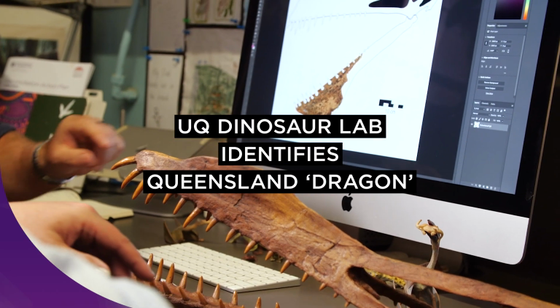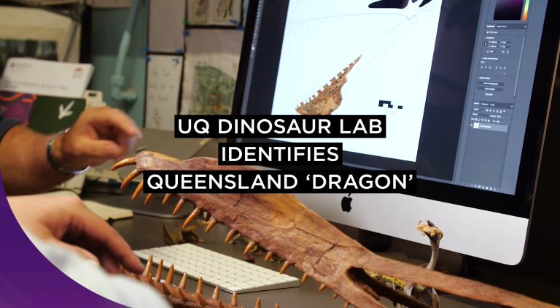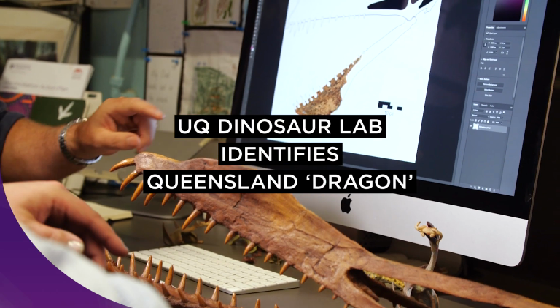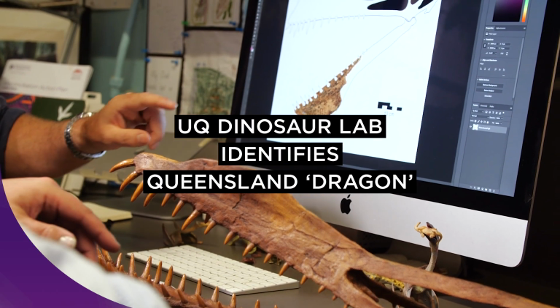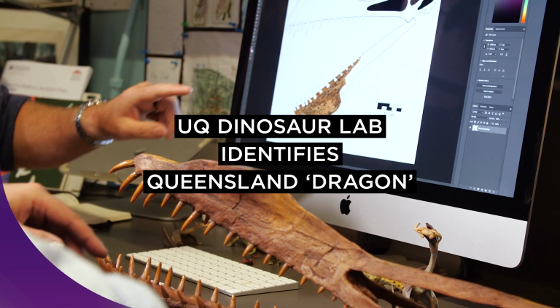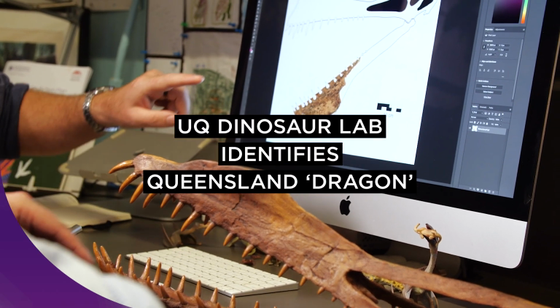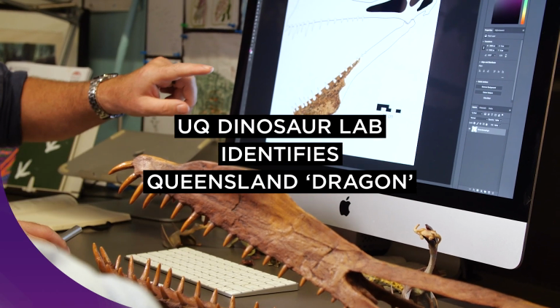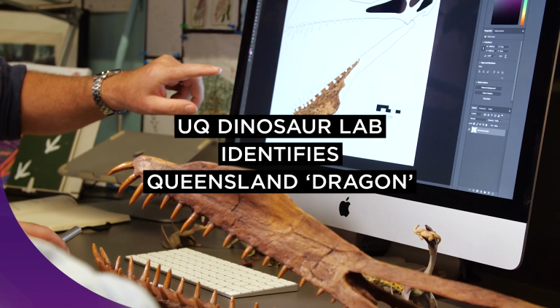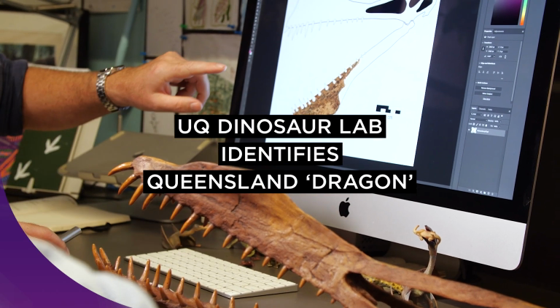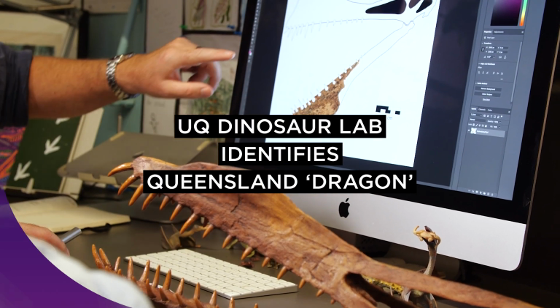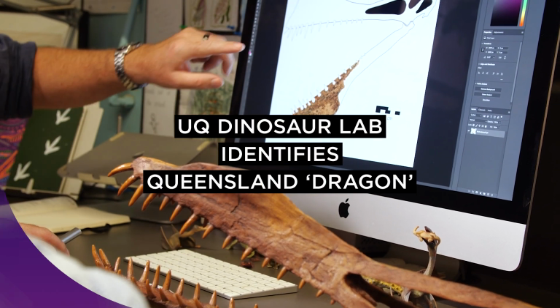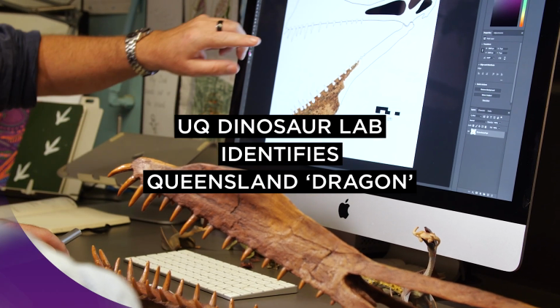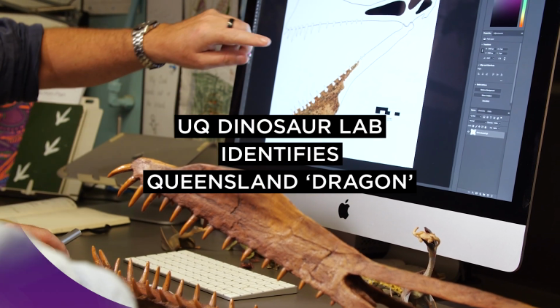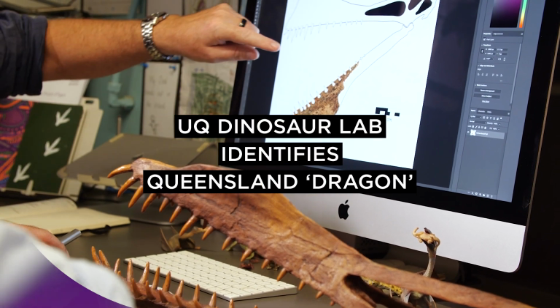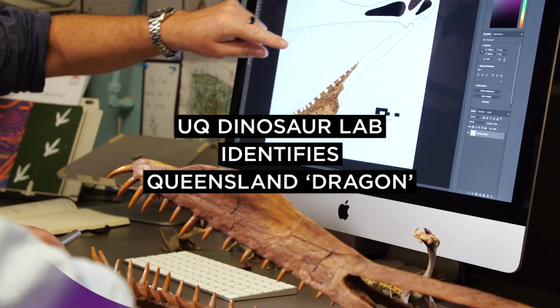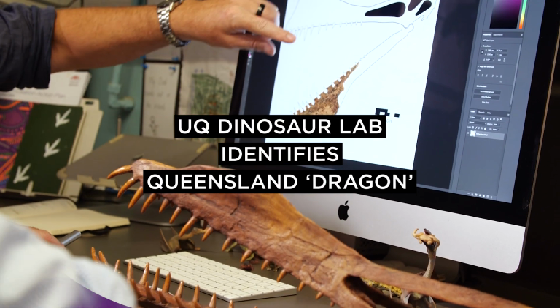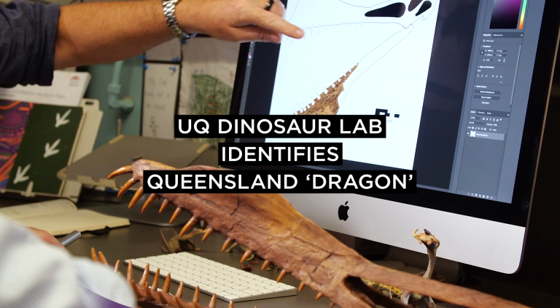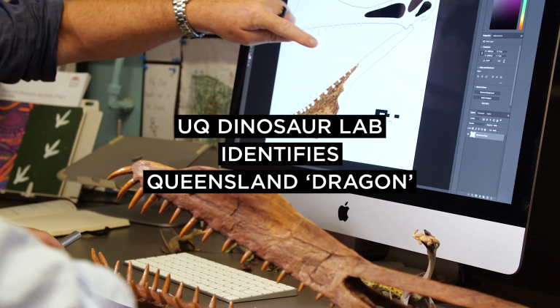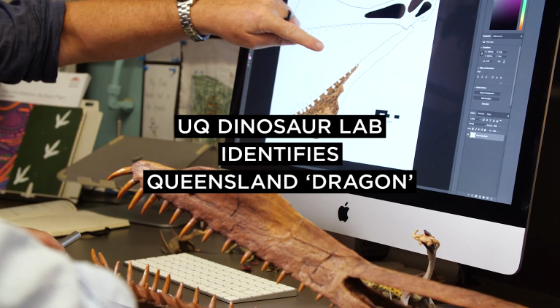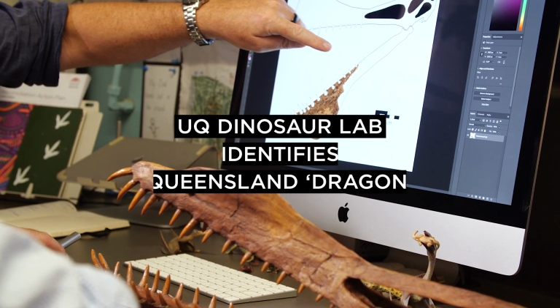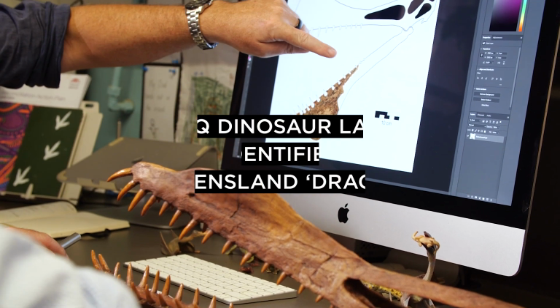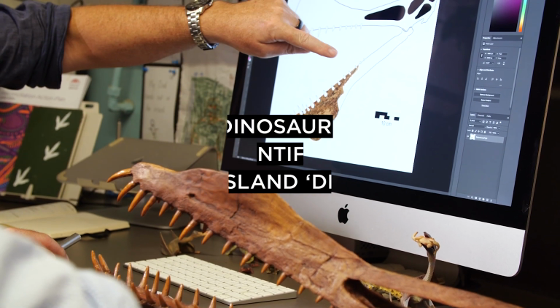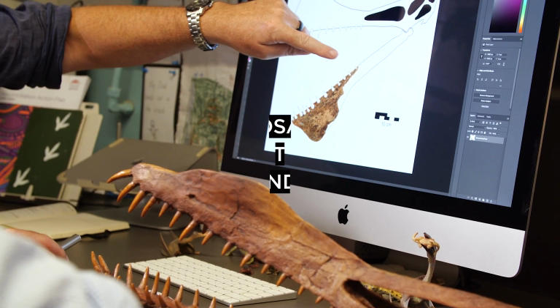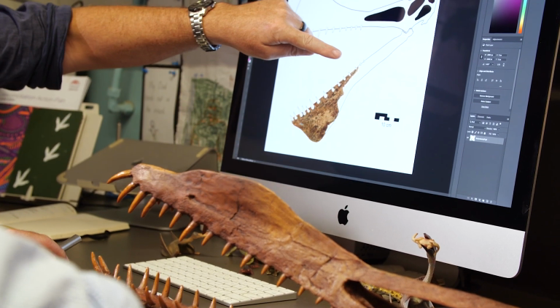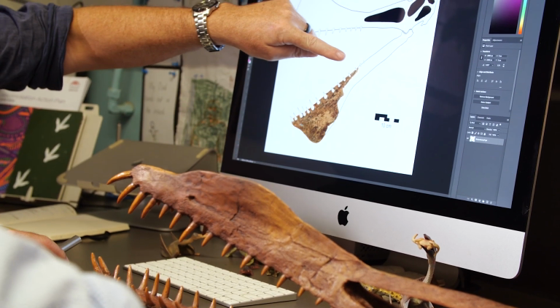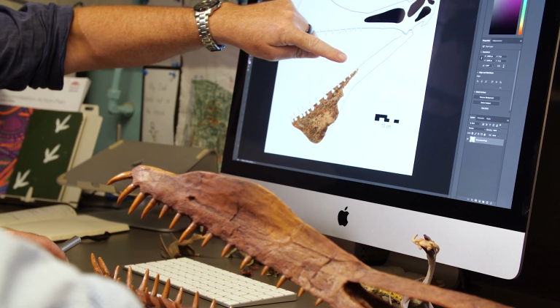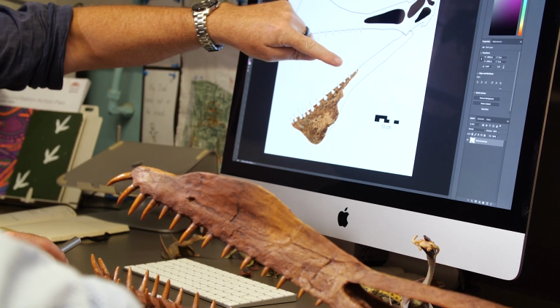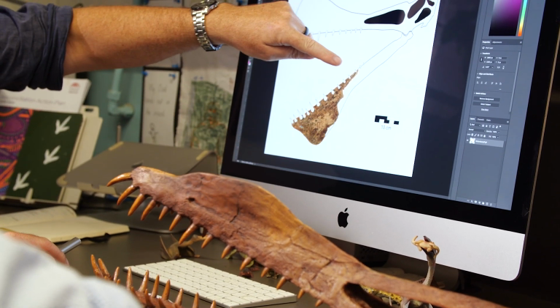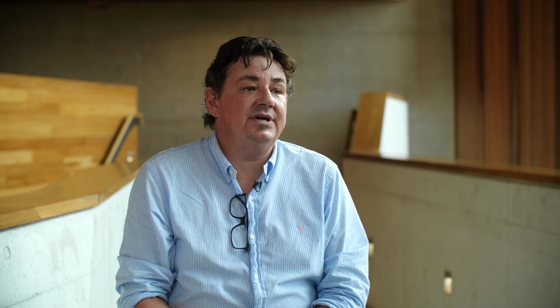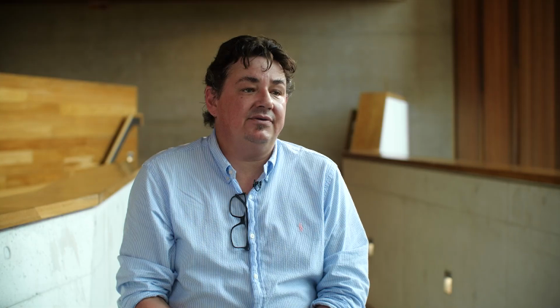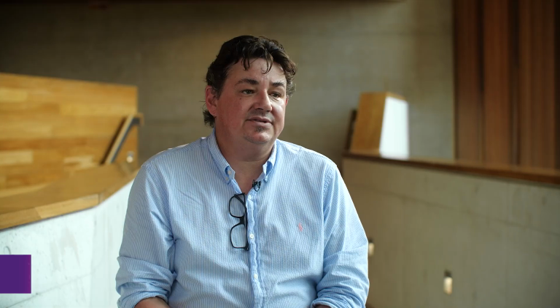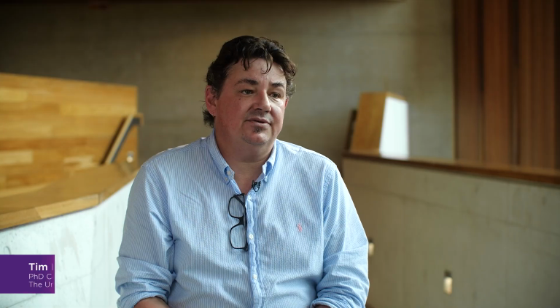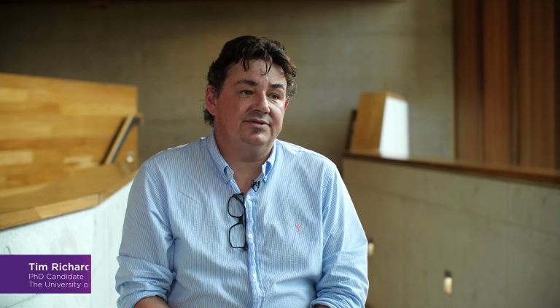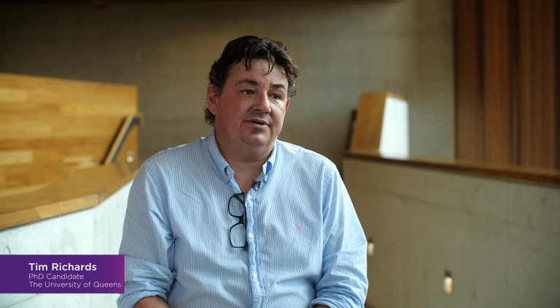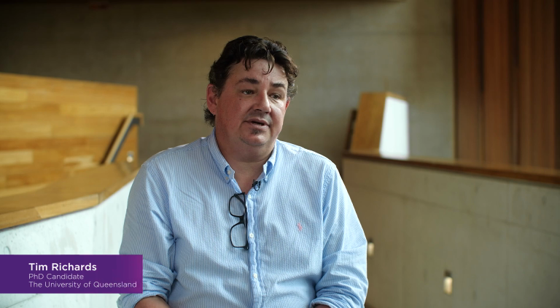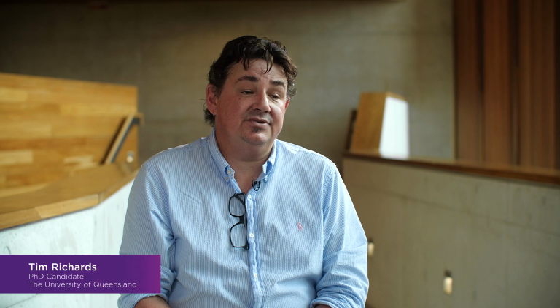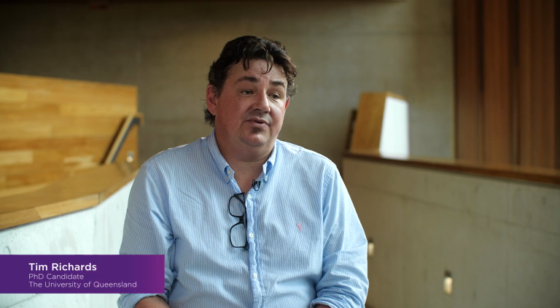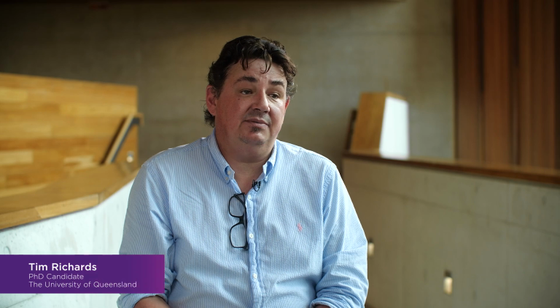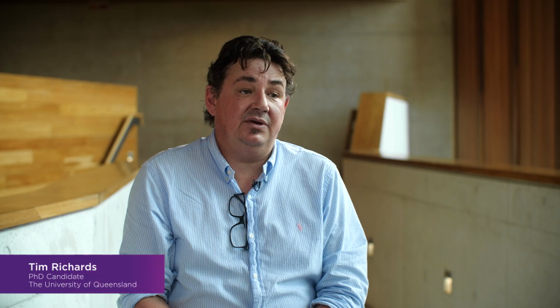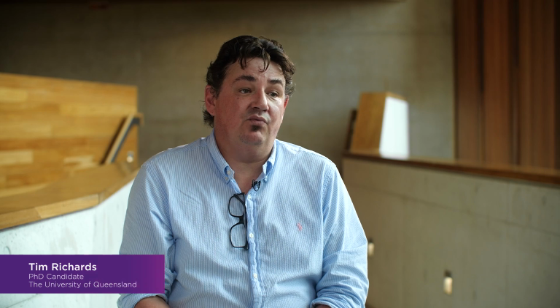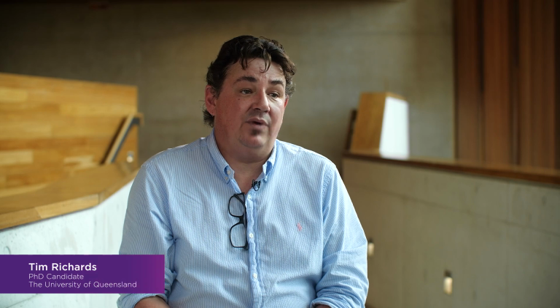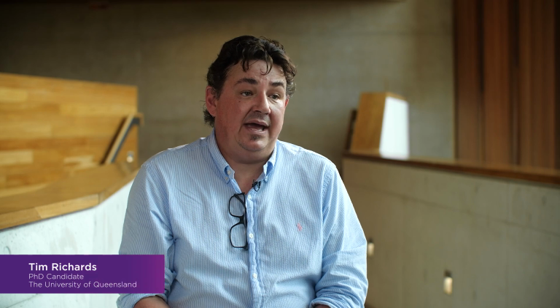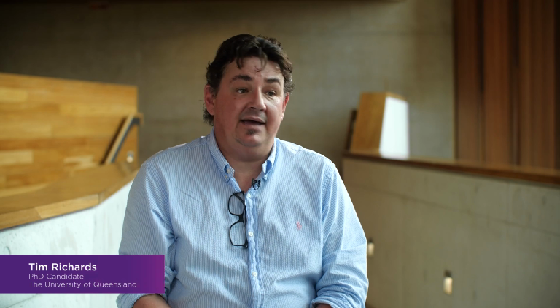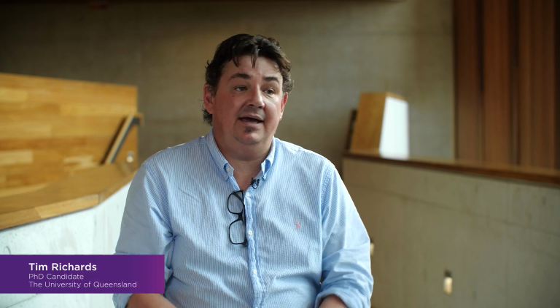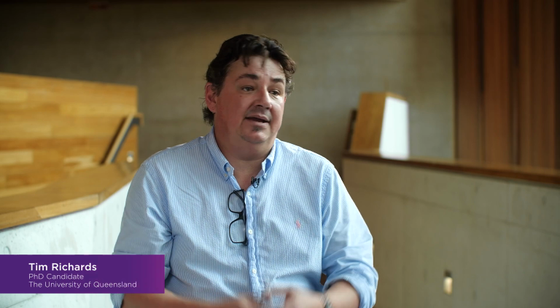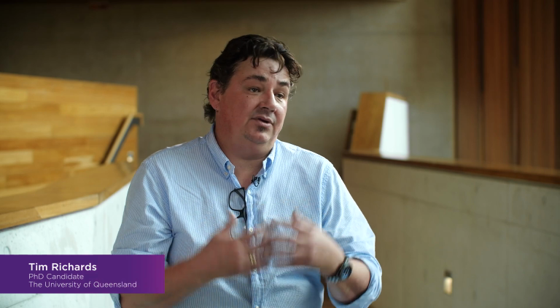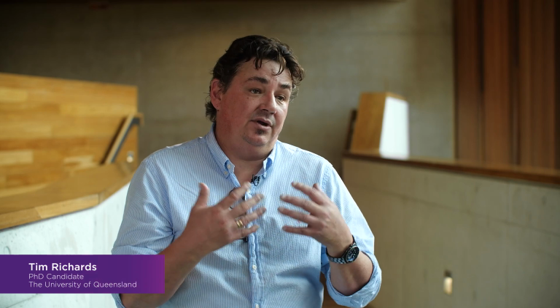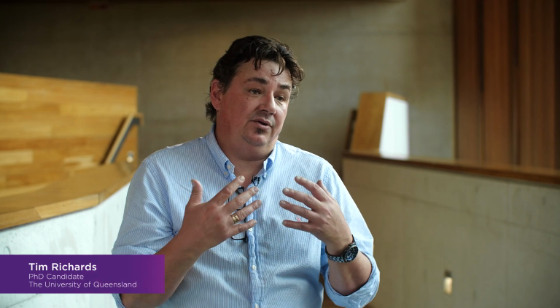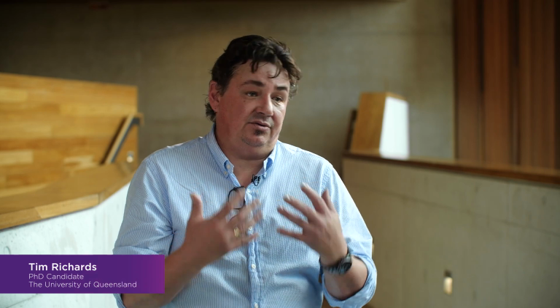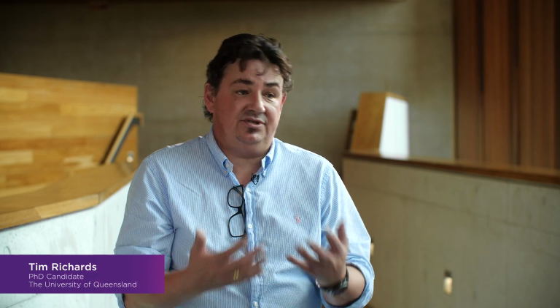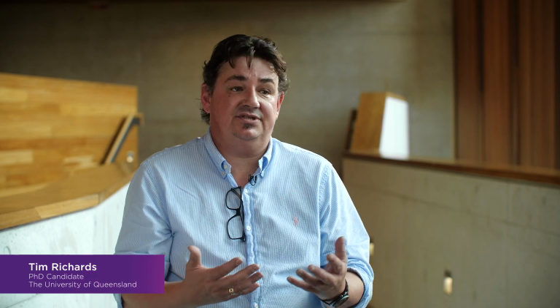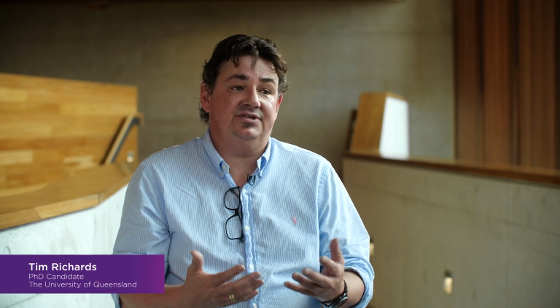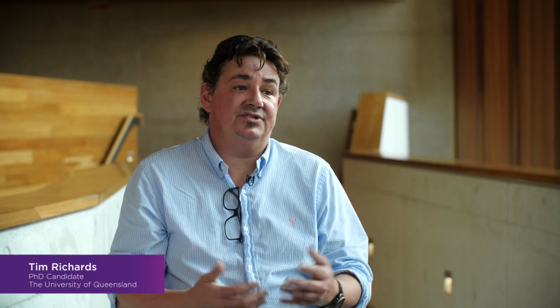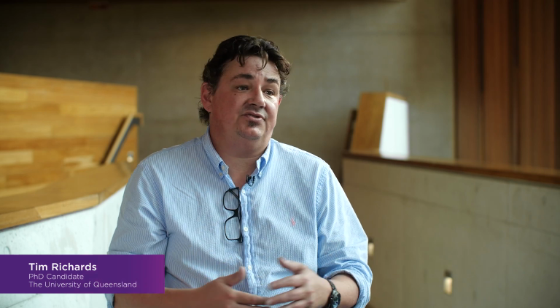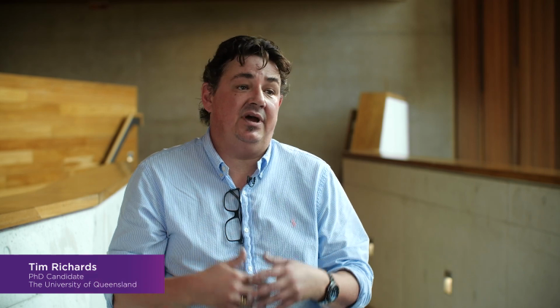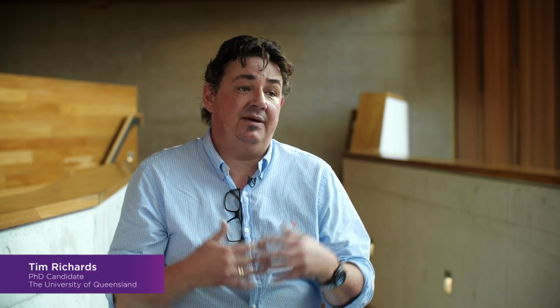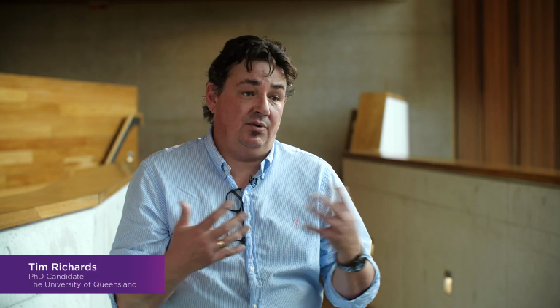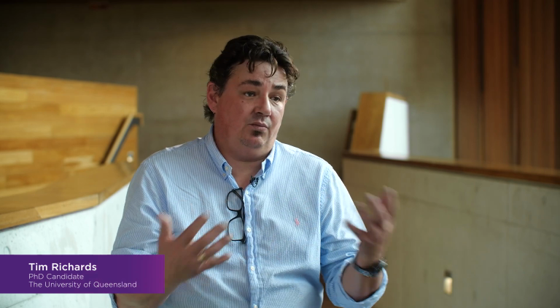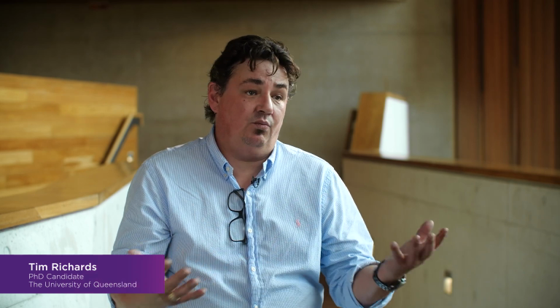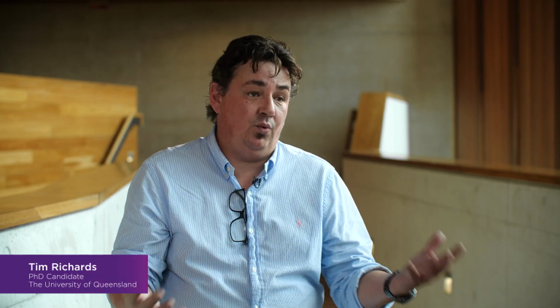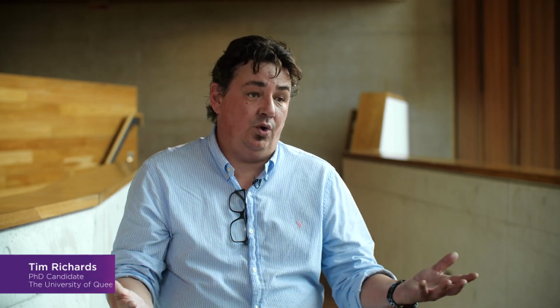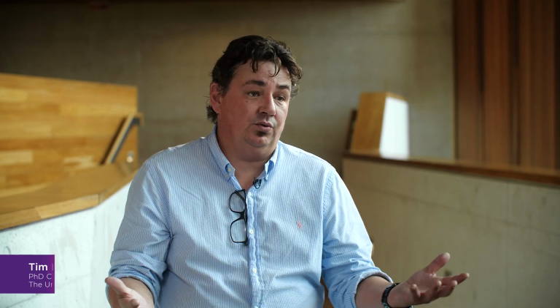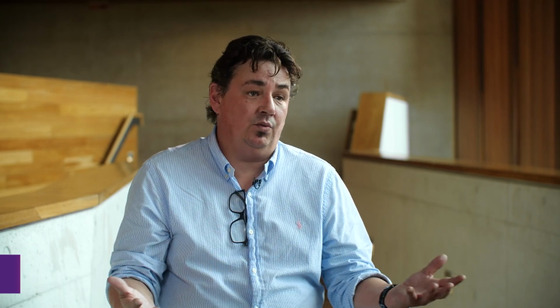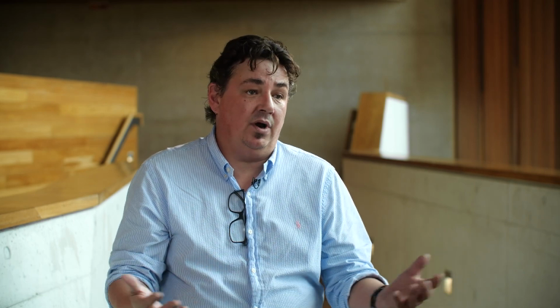This is a very exciting find because pterosaurs are extremely rare, and not just in Australia but worldwide.